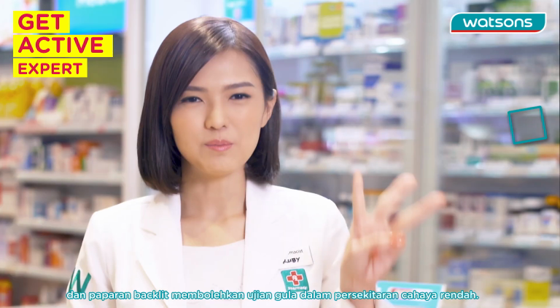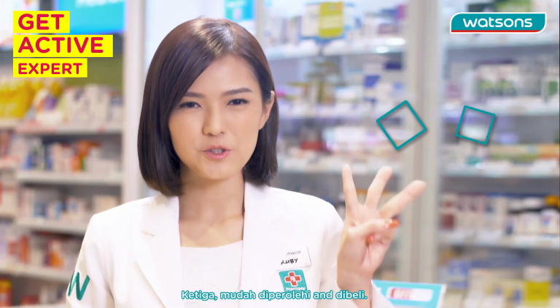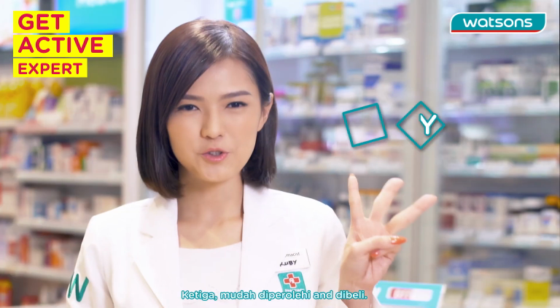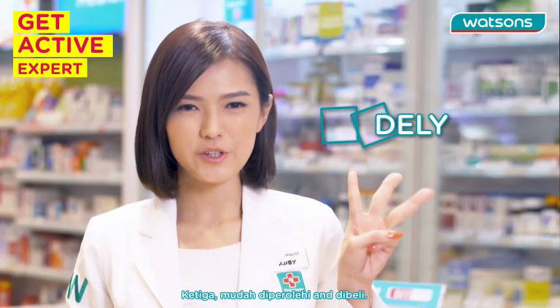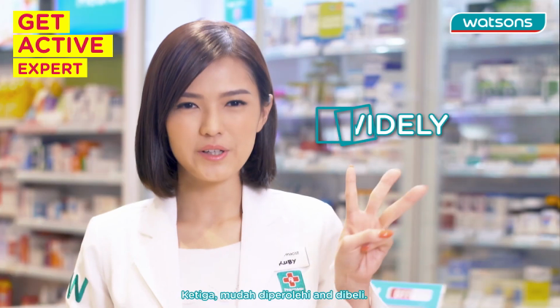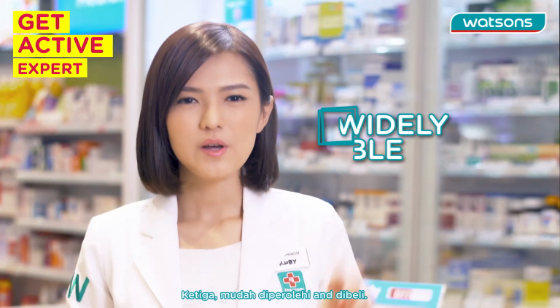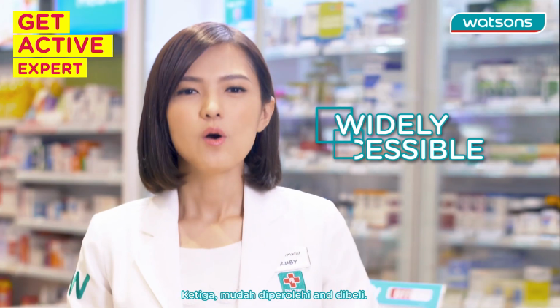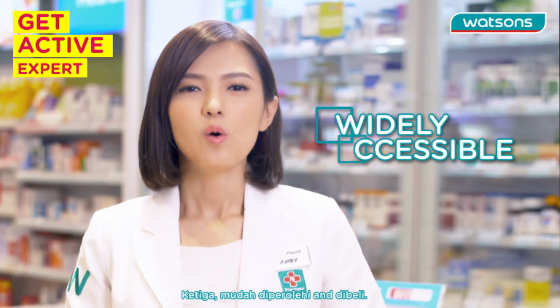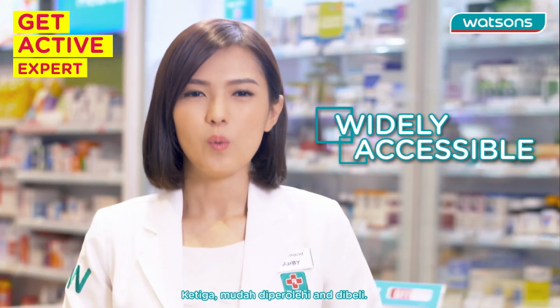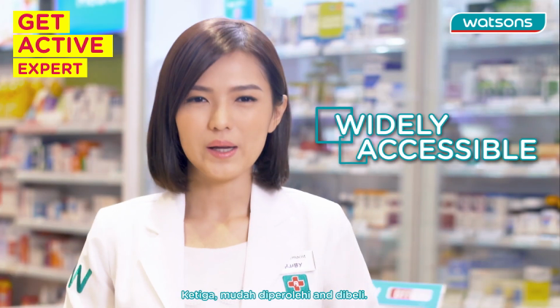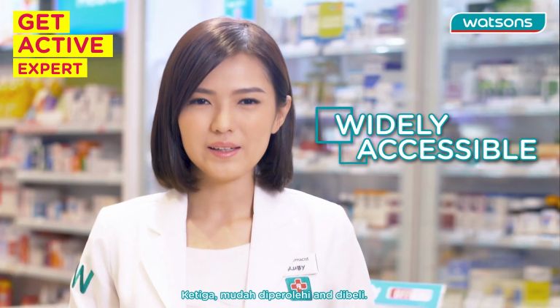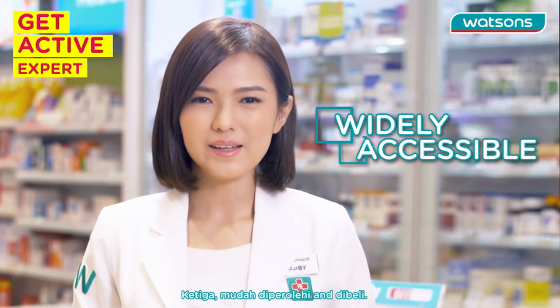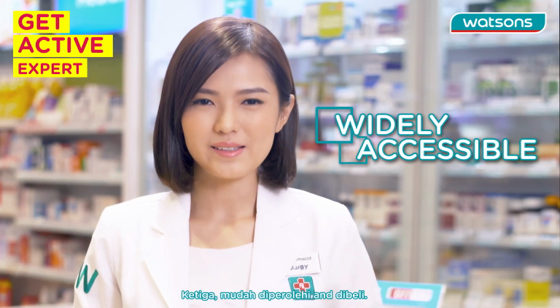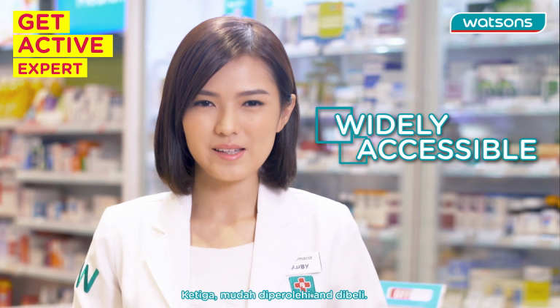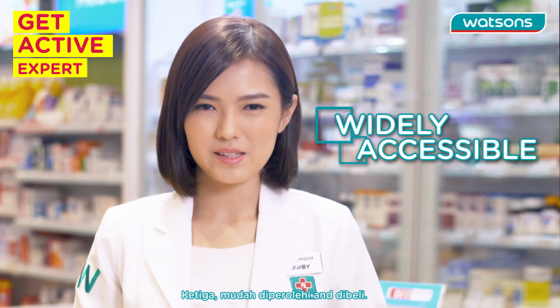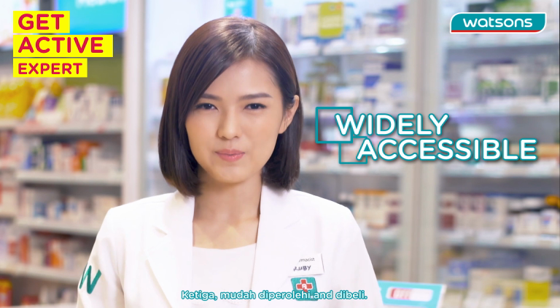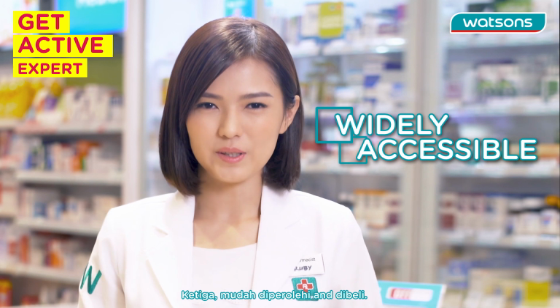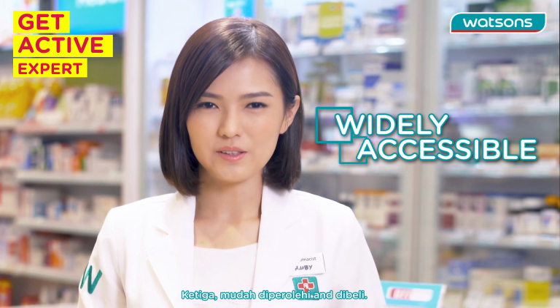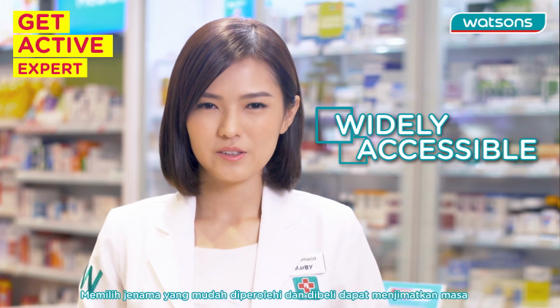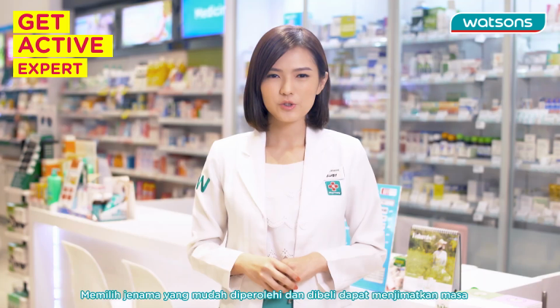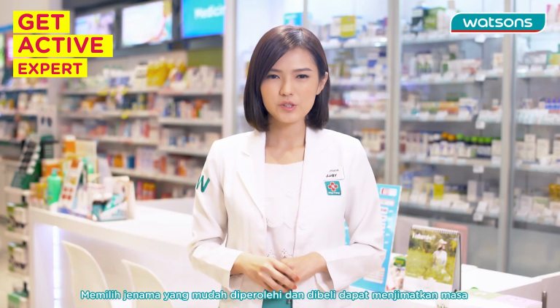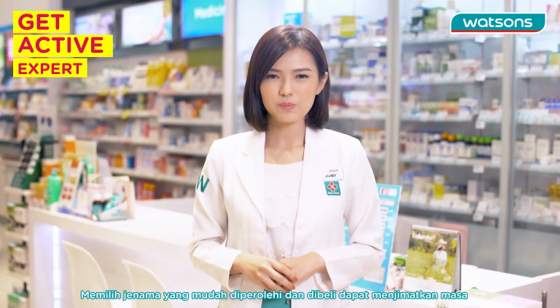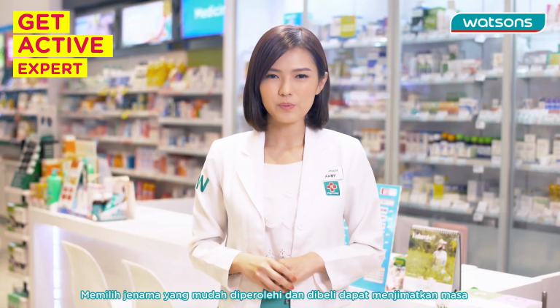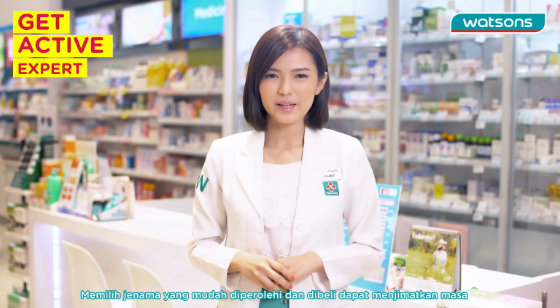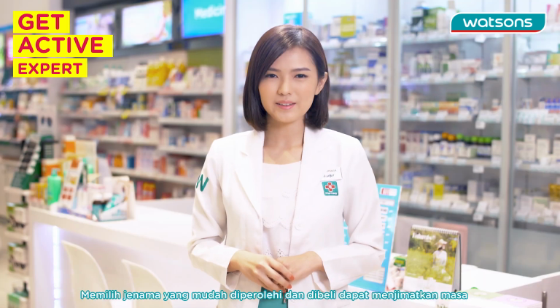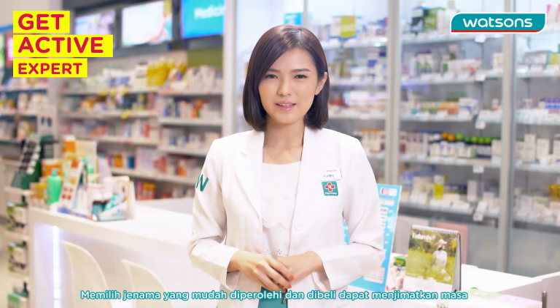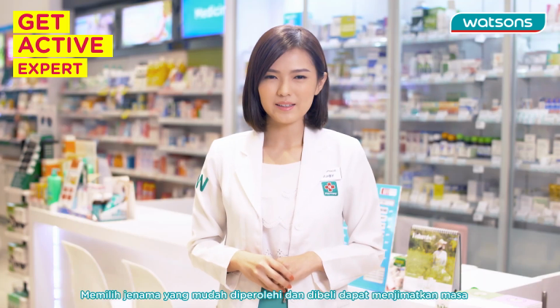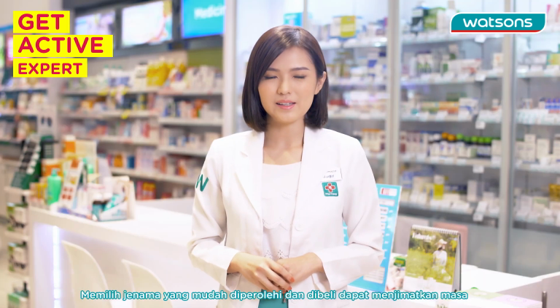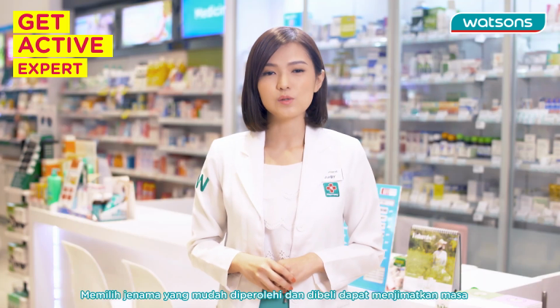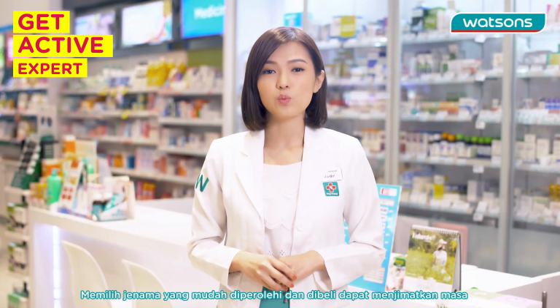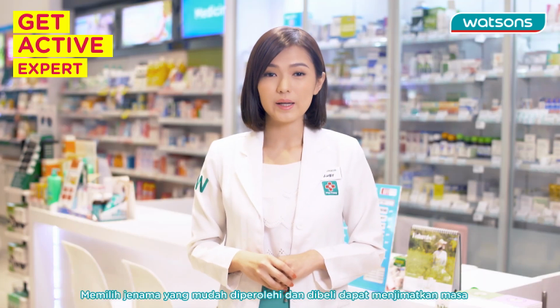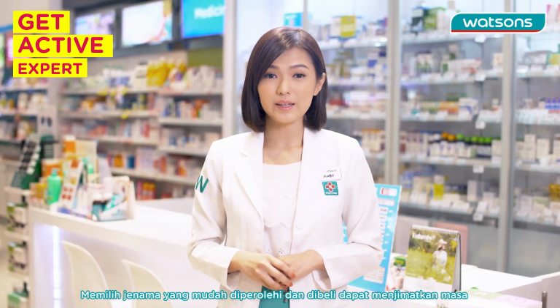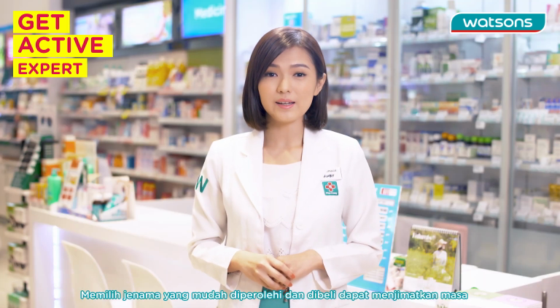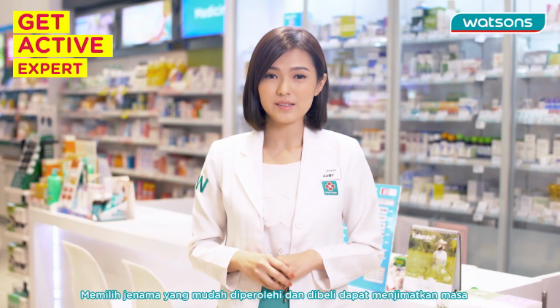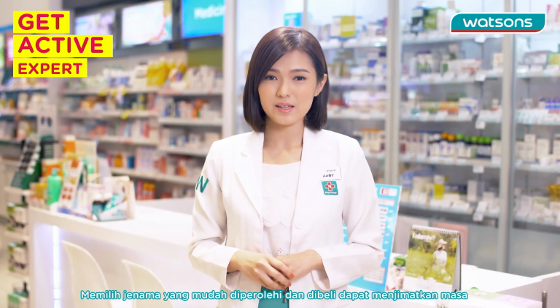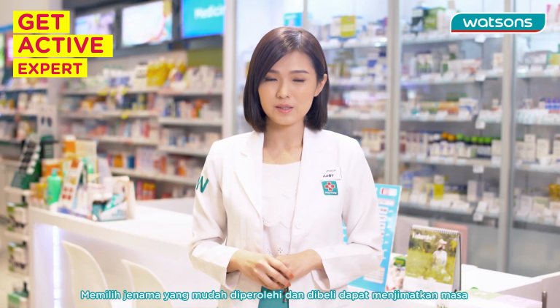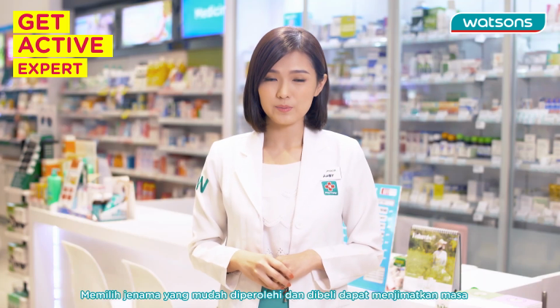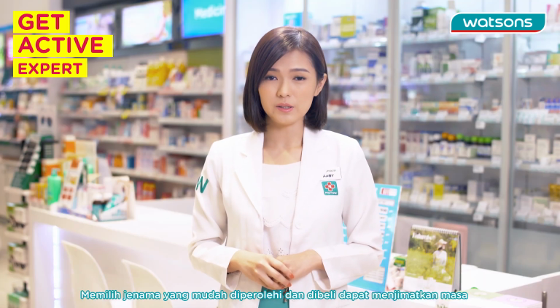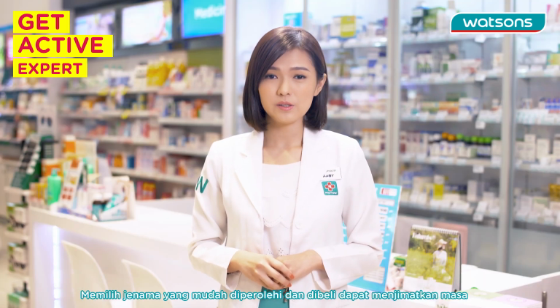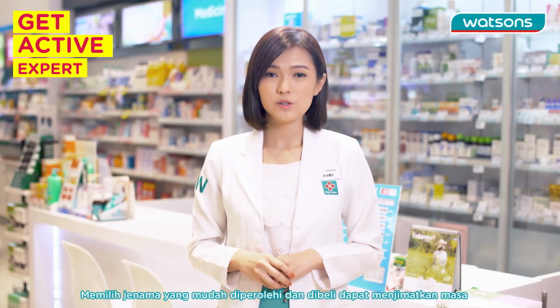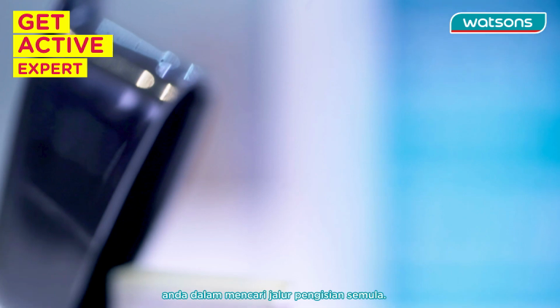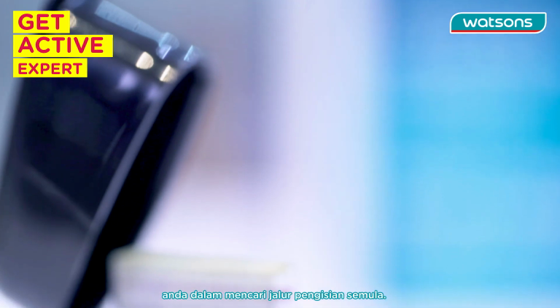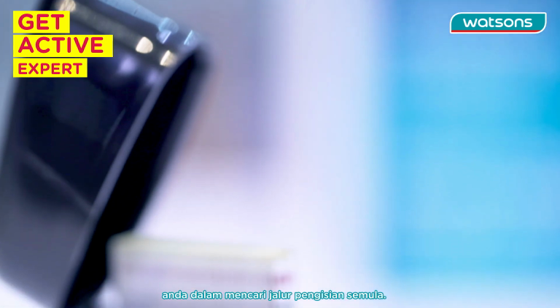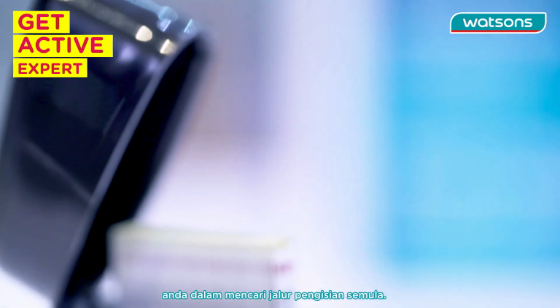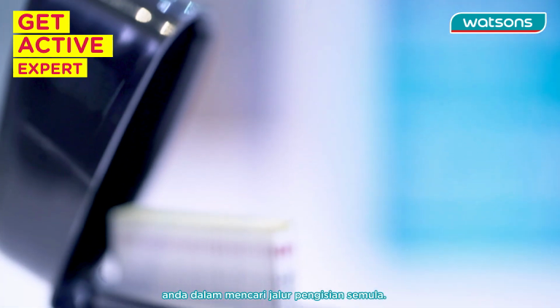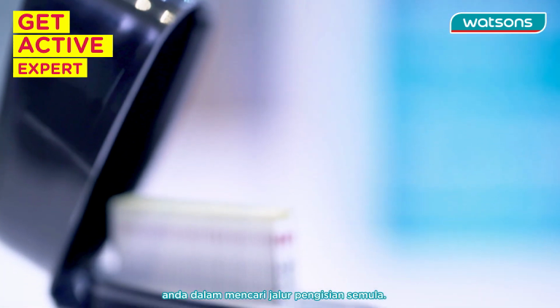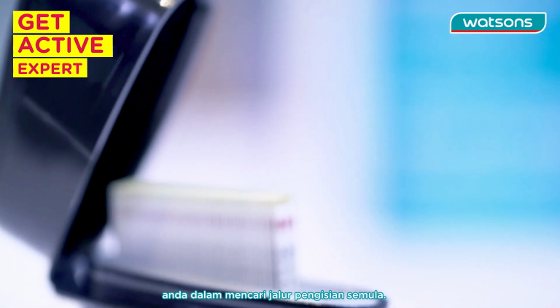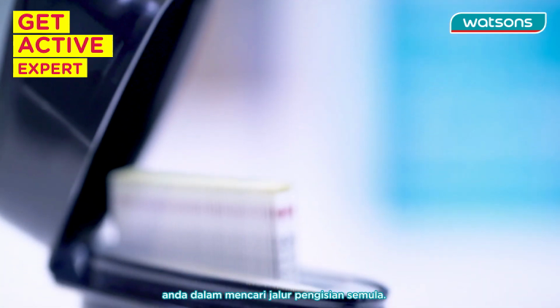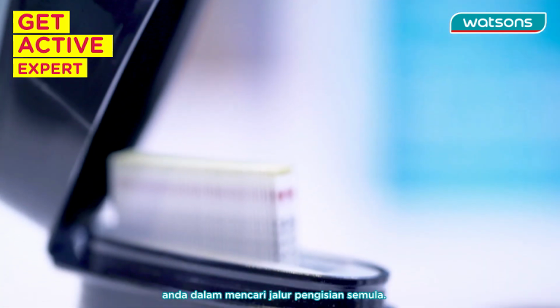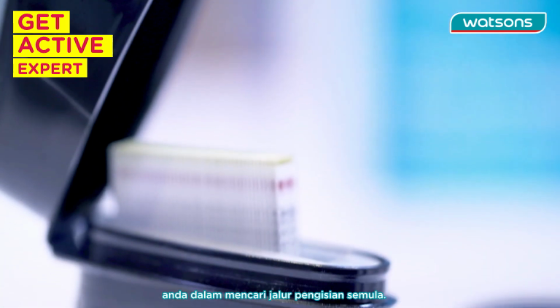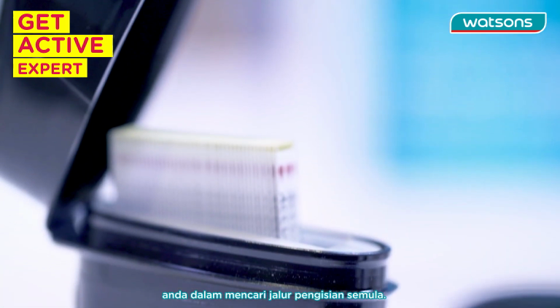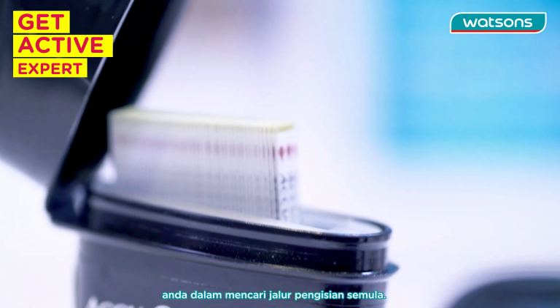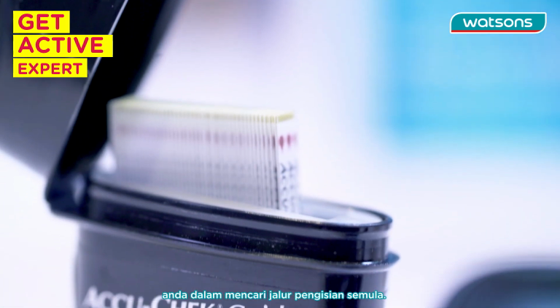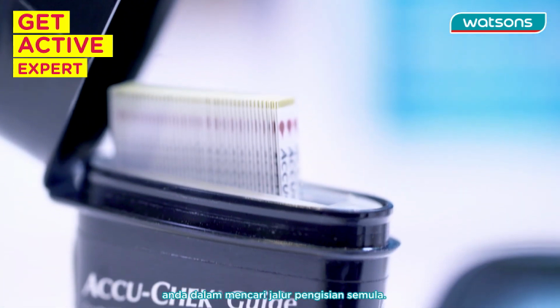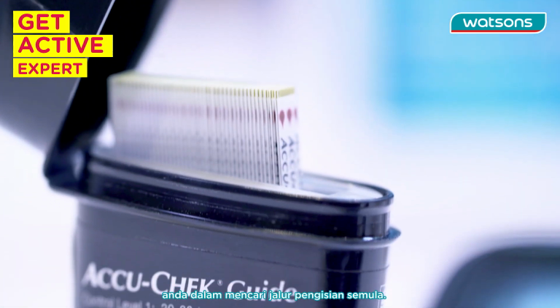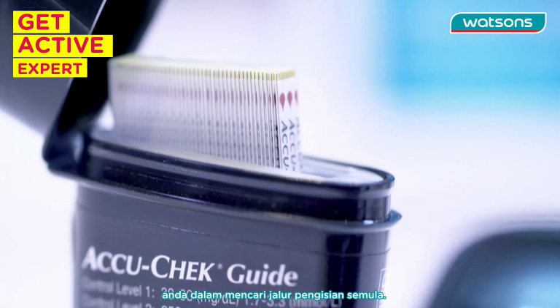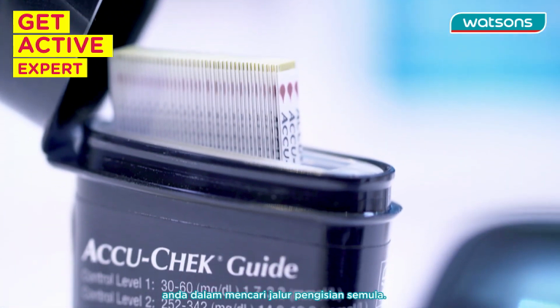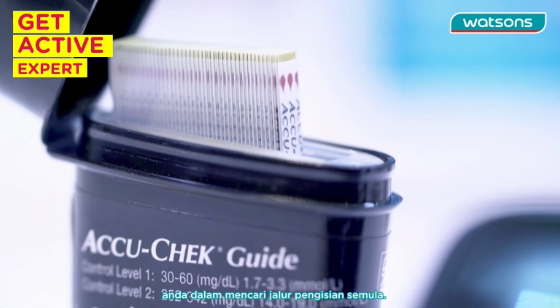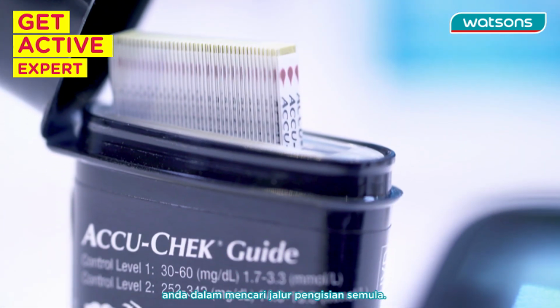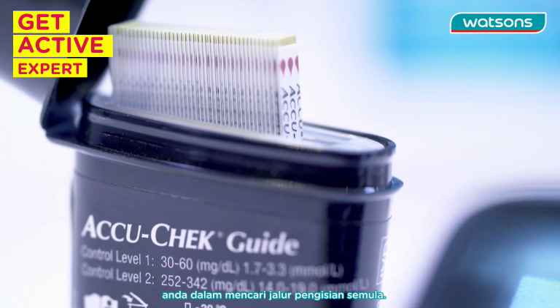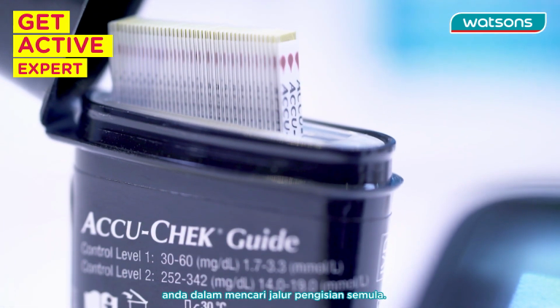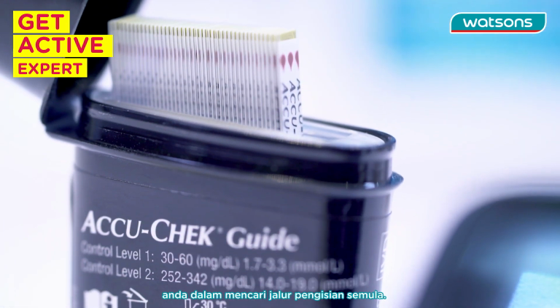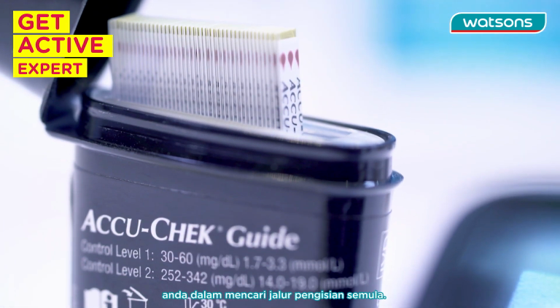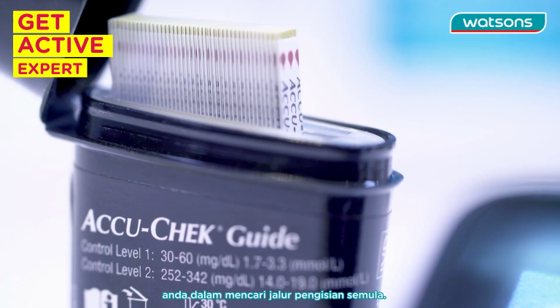Number three: widely accessible. Choose a brand that is widely accessible so that you can easily find your refill test strips.